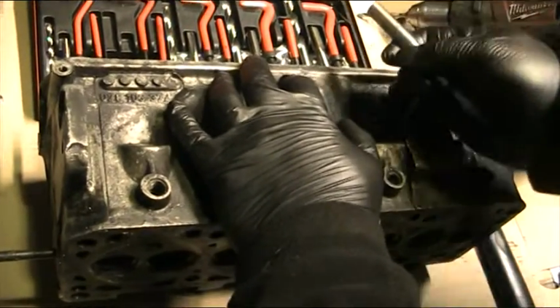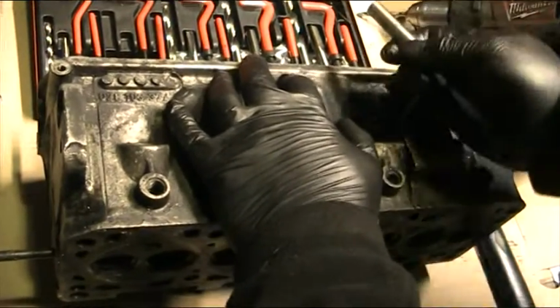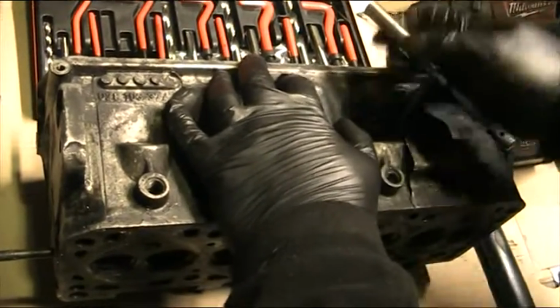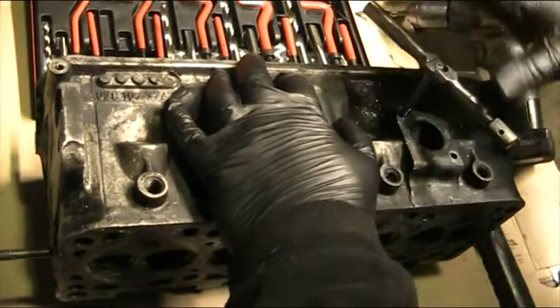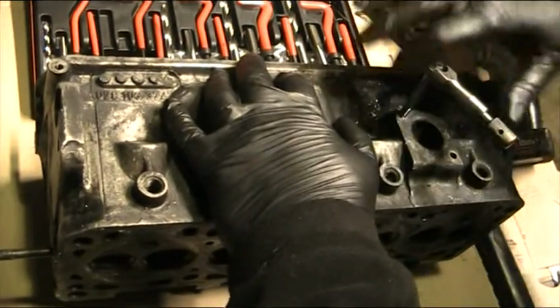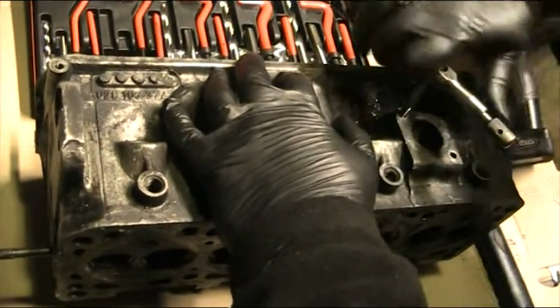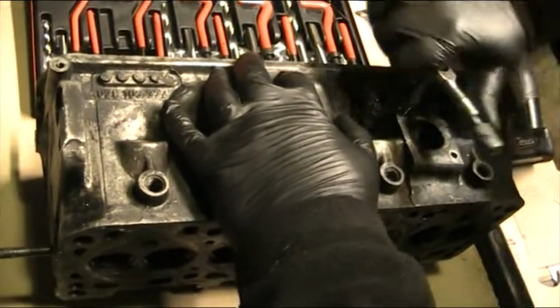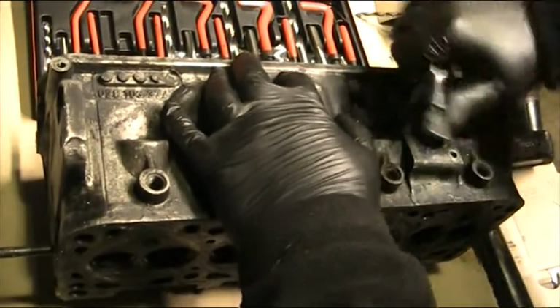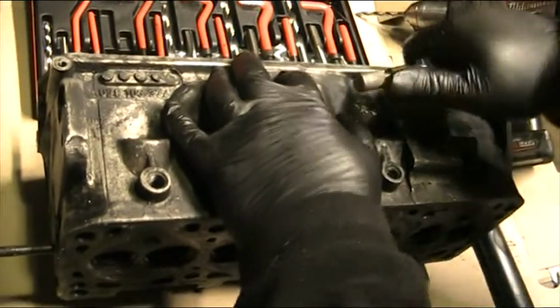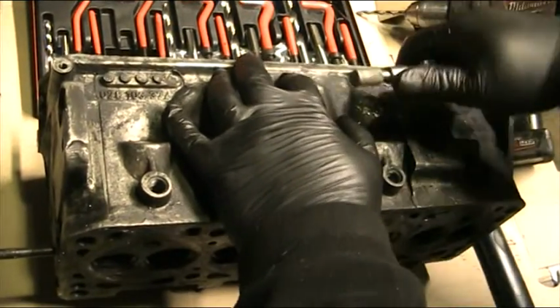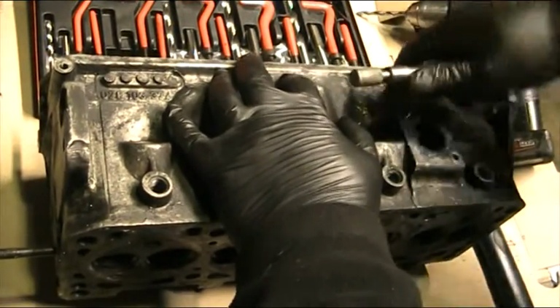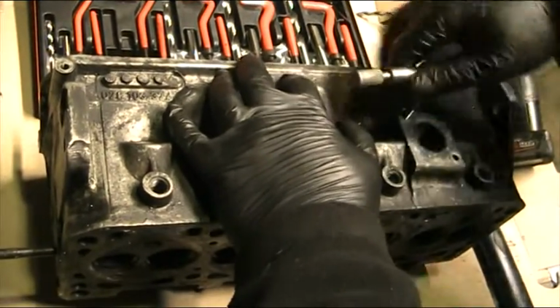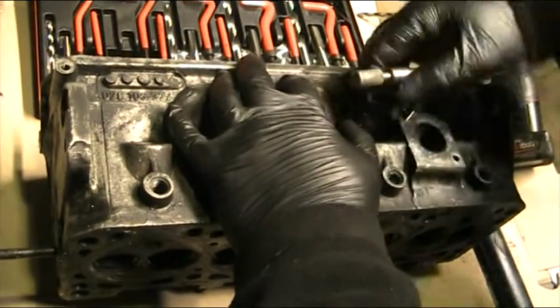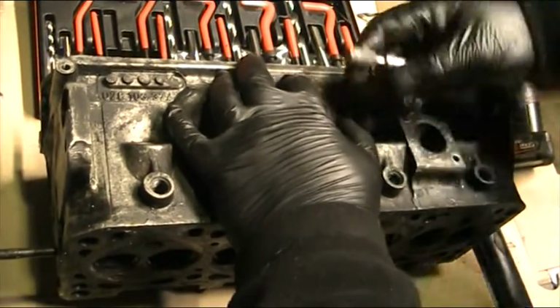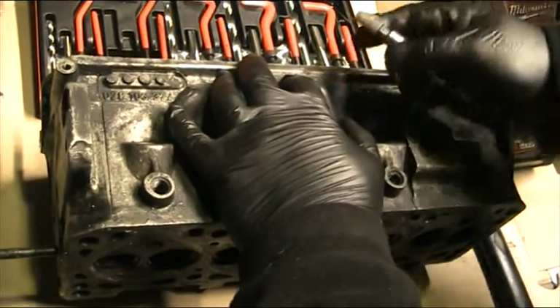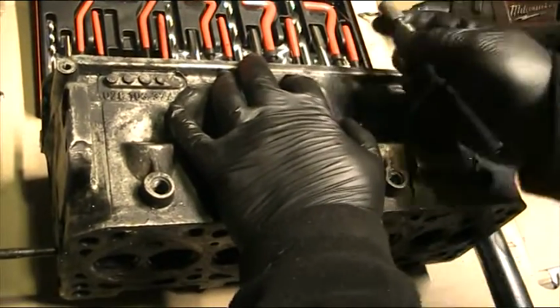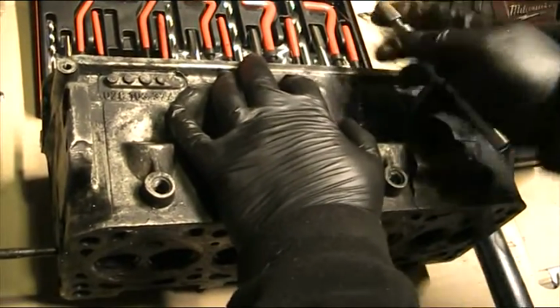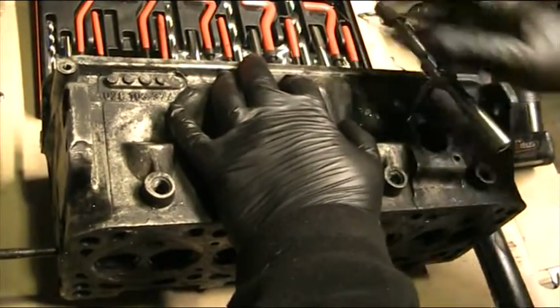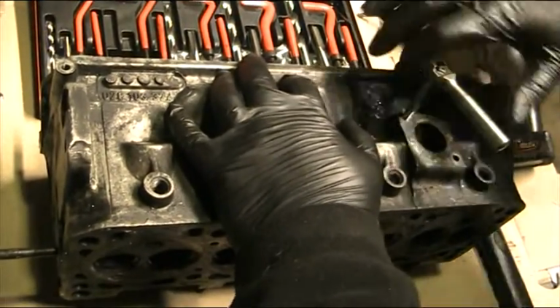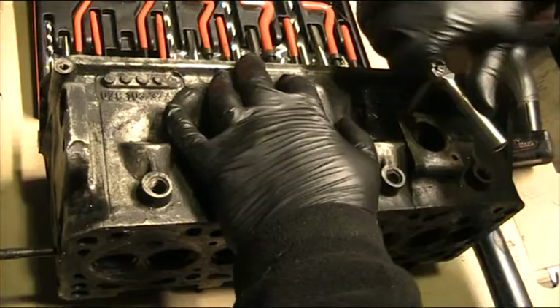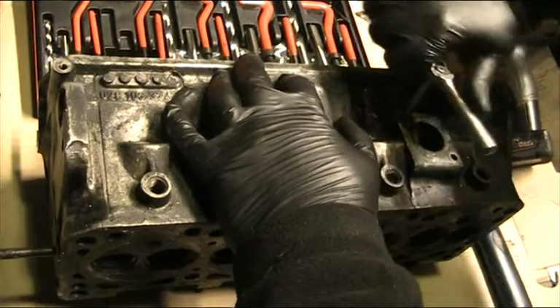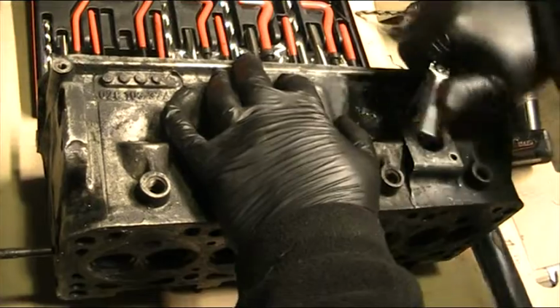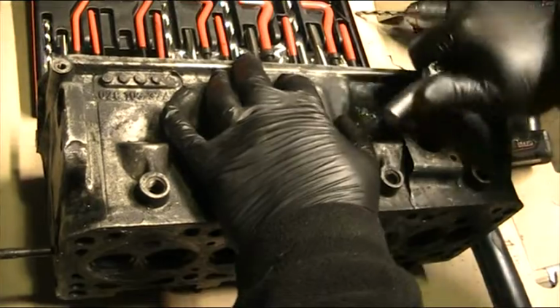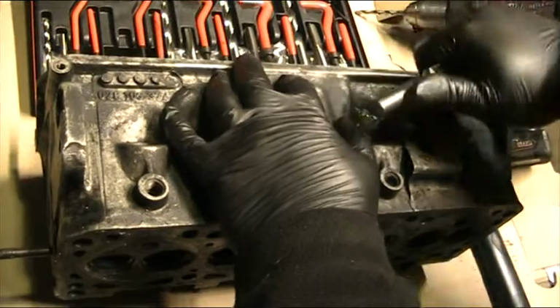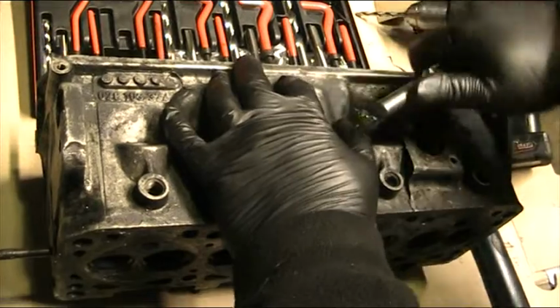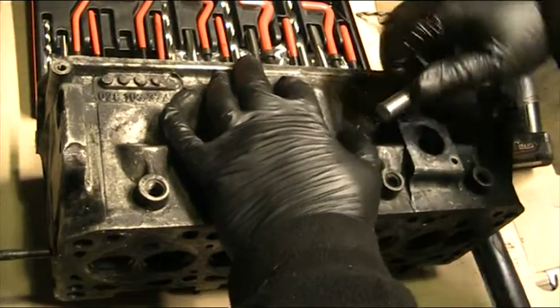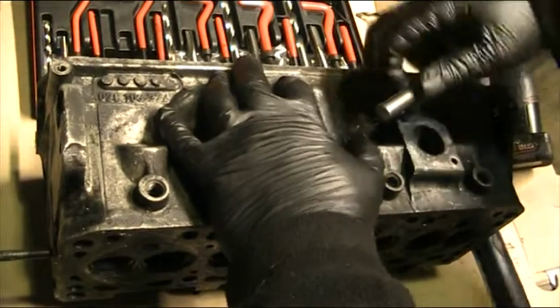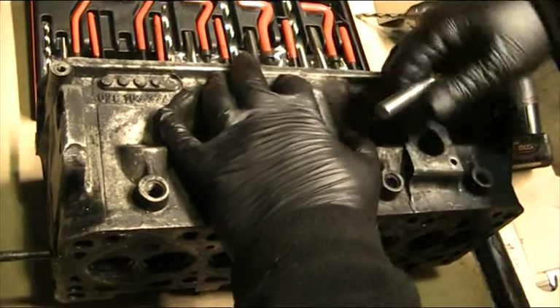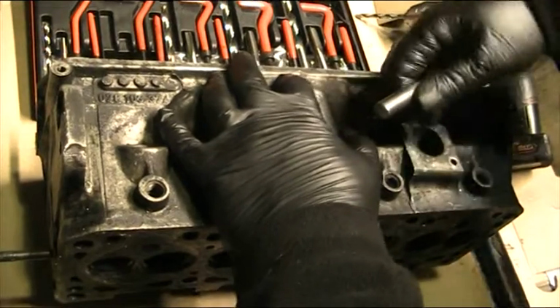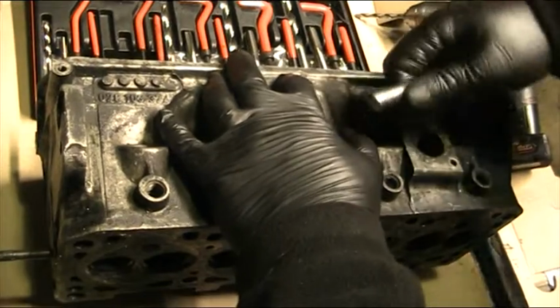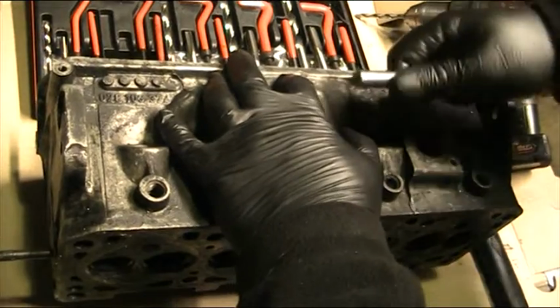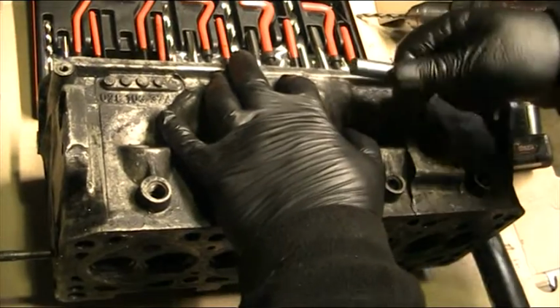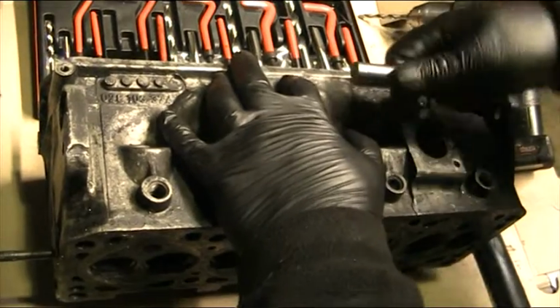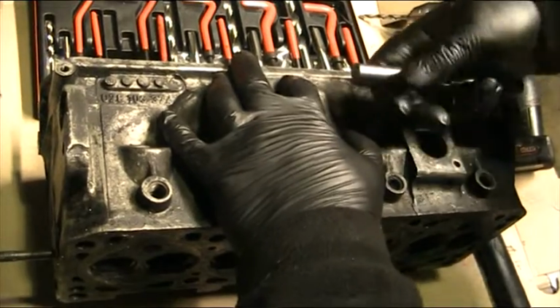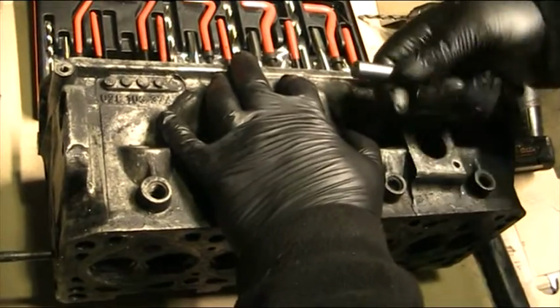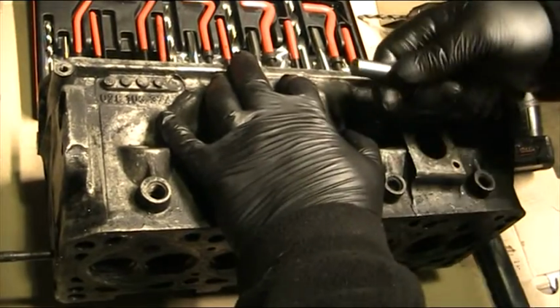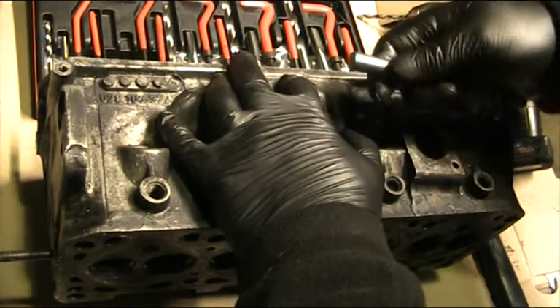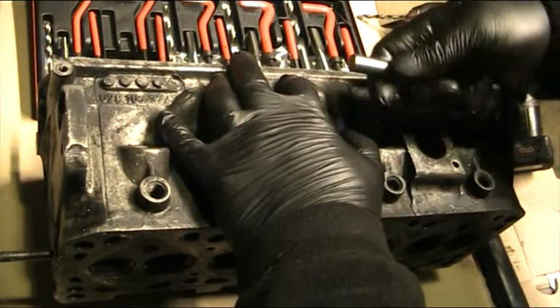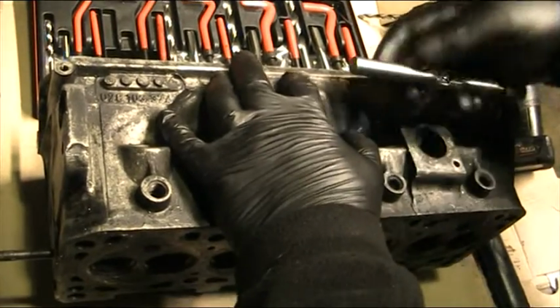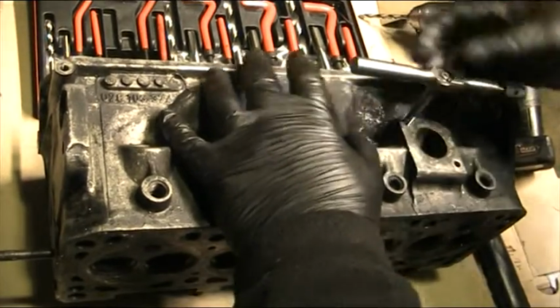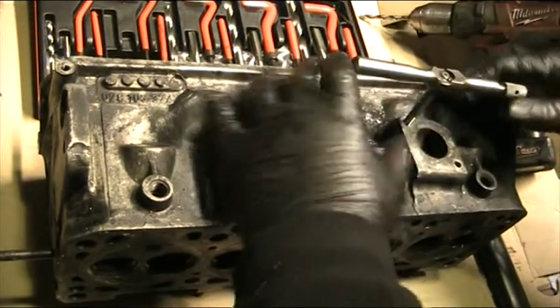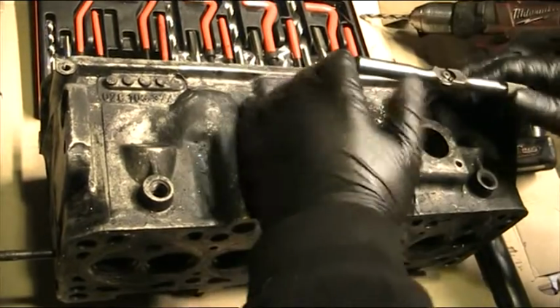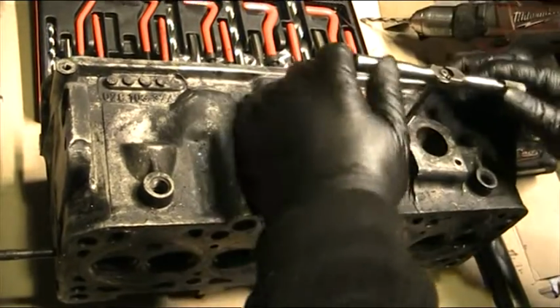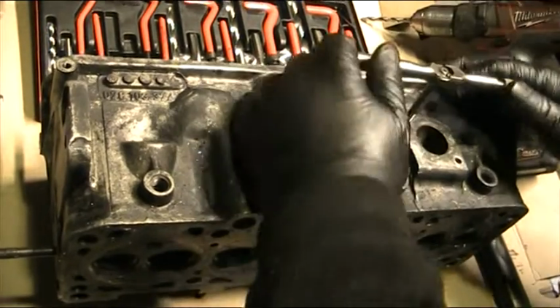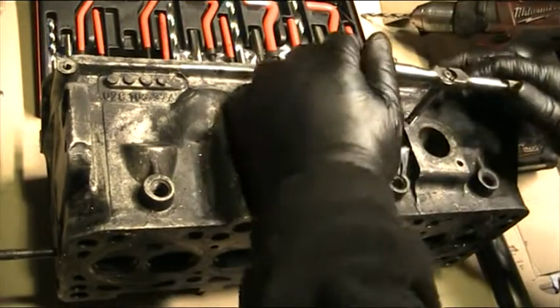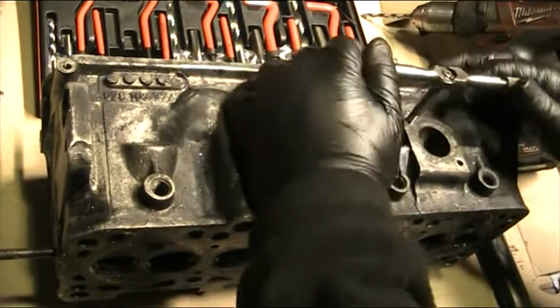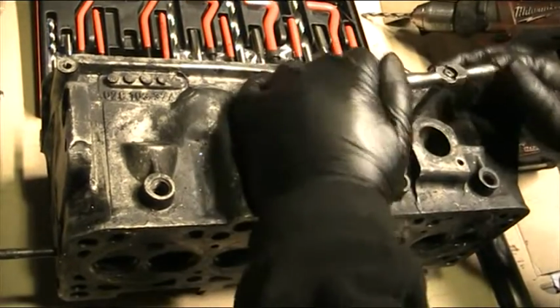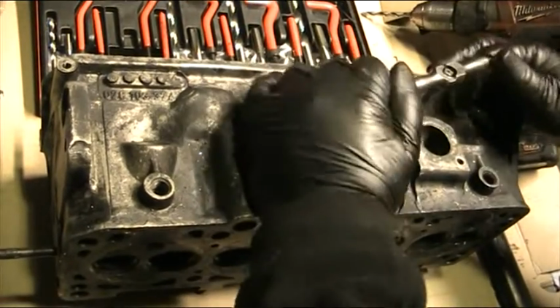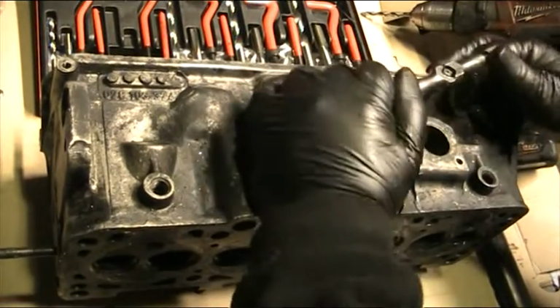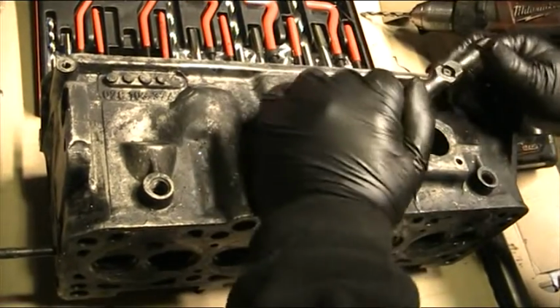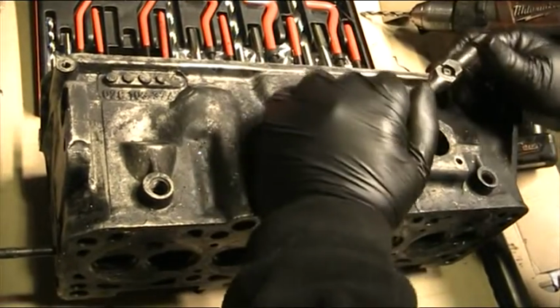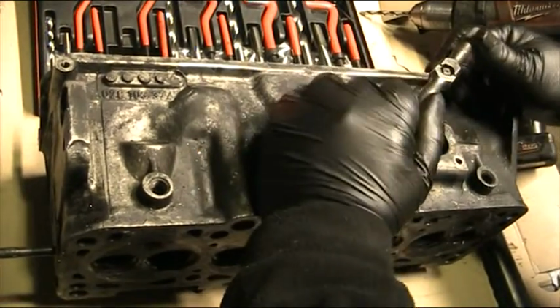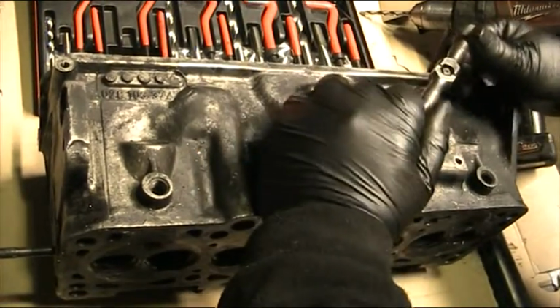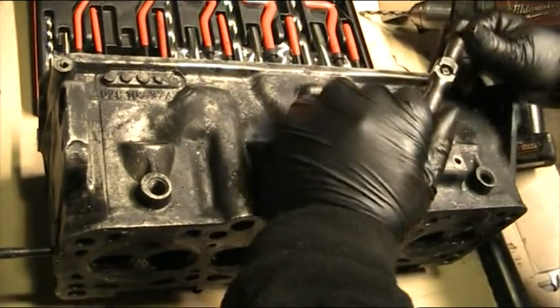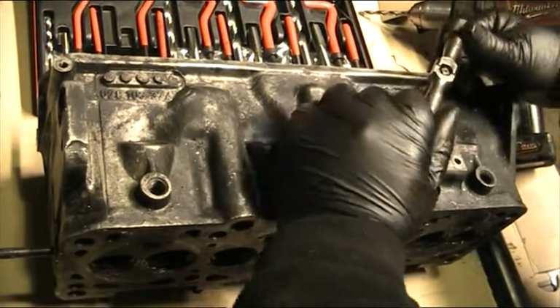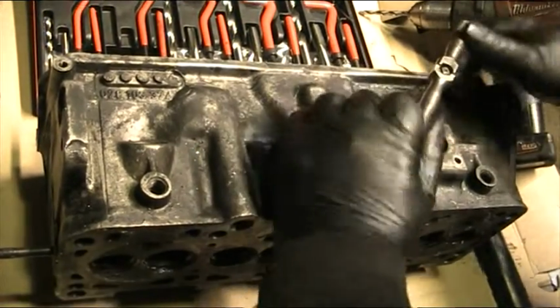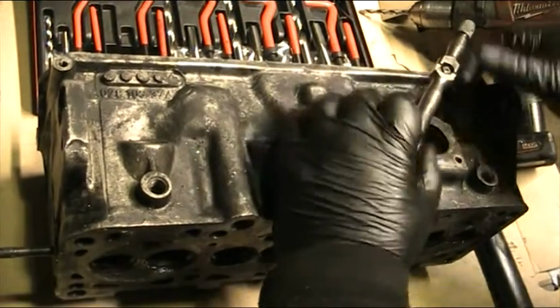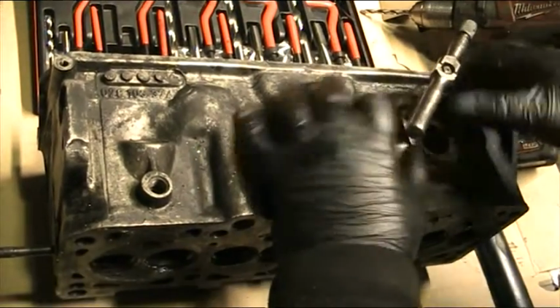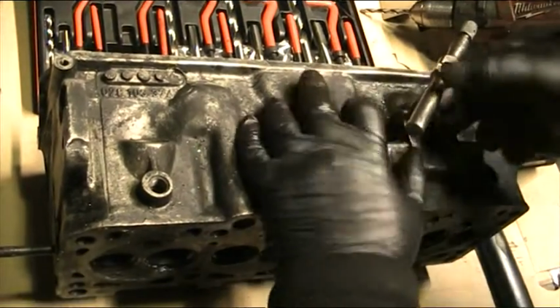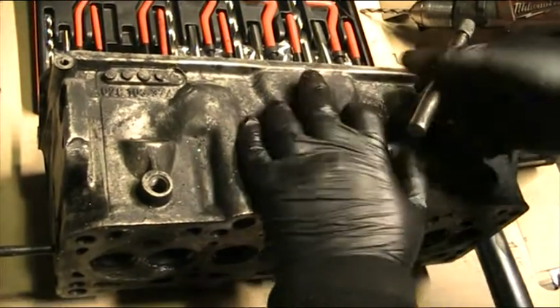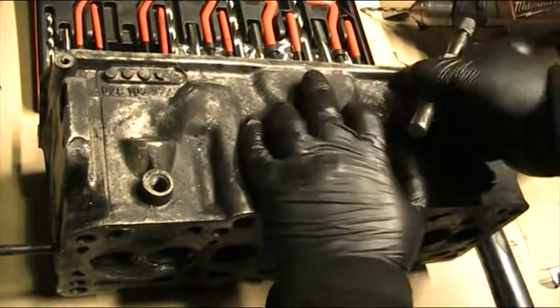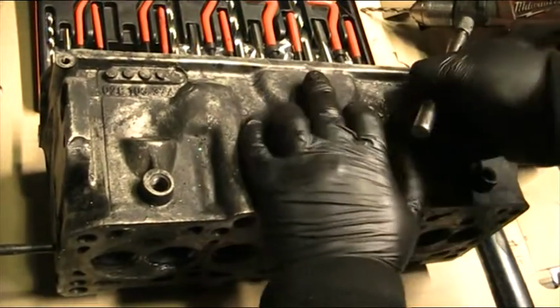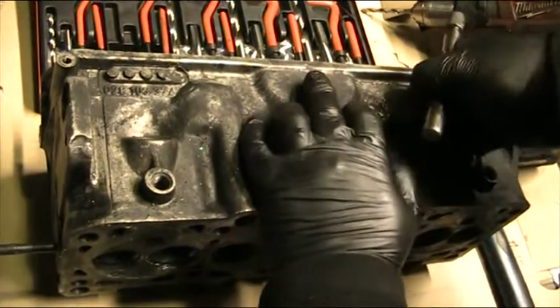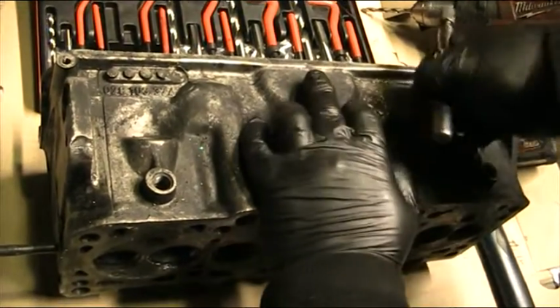Work it all the way down until you feel the thread at the bottom. Don't try and go any further — you'll know when you're there.